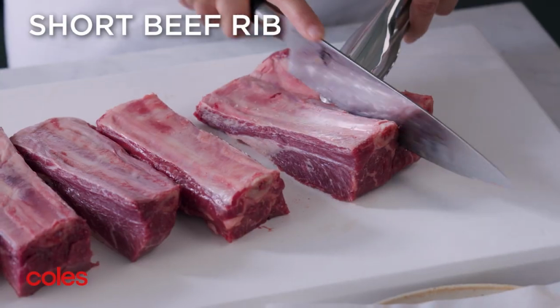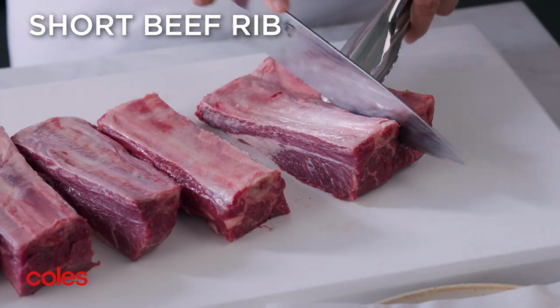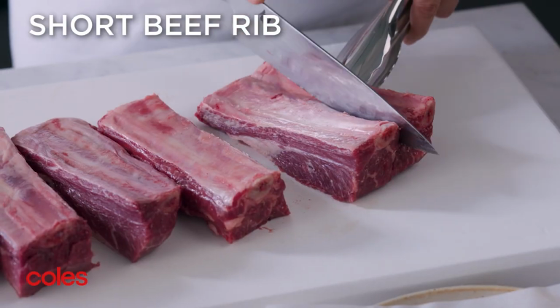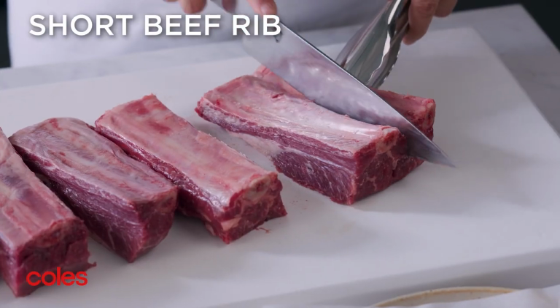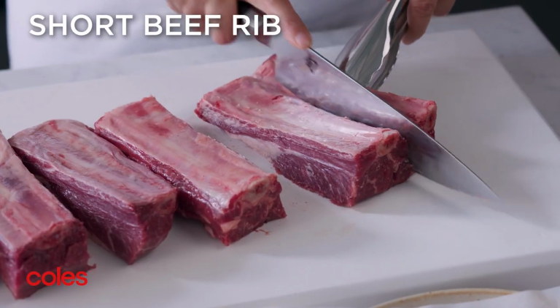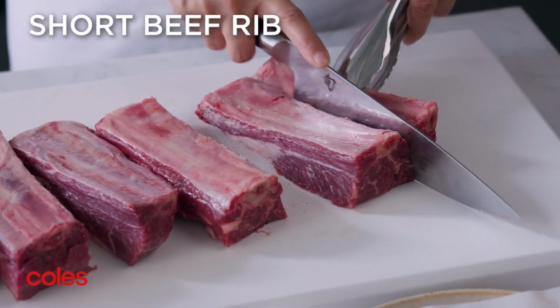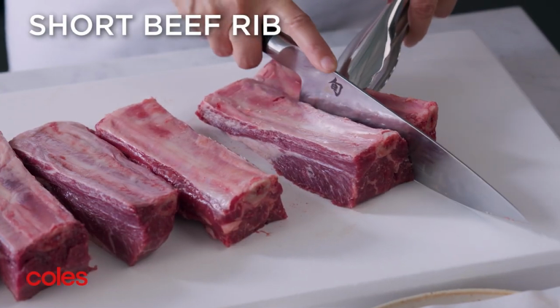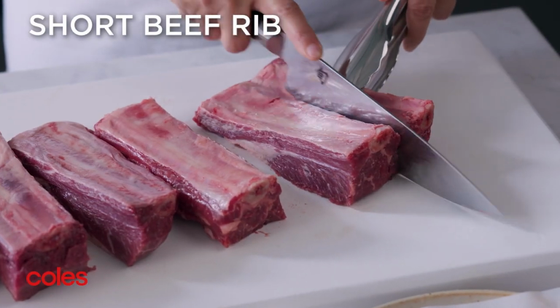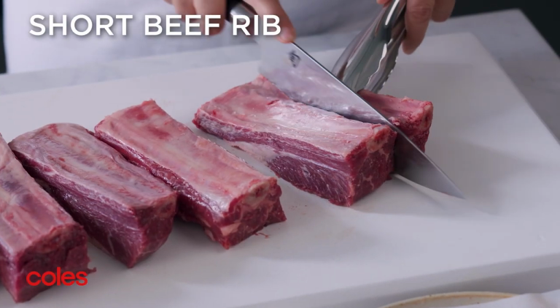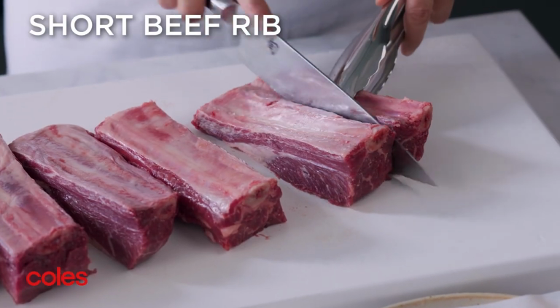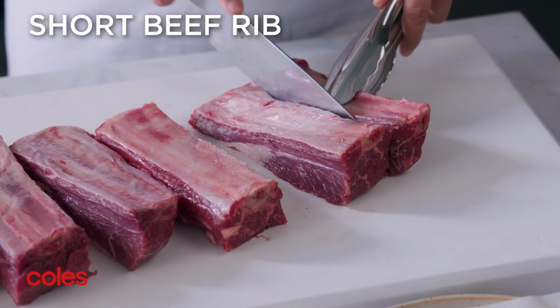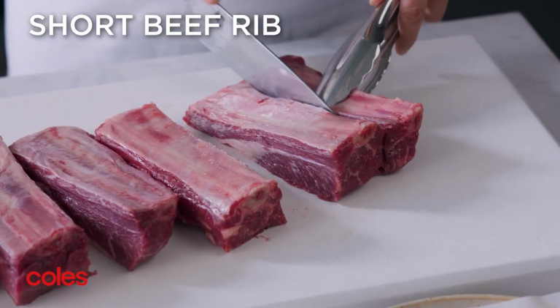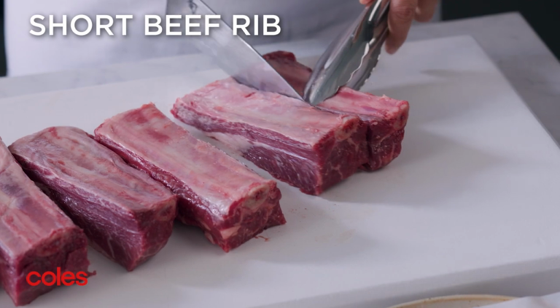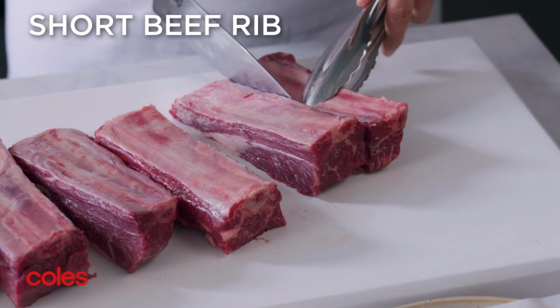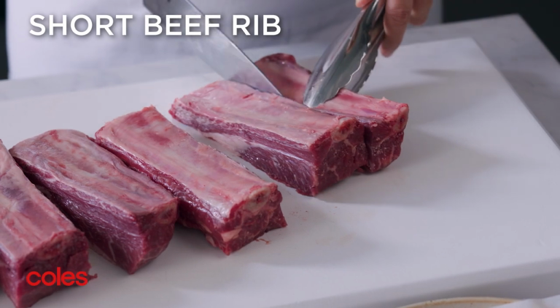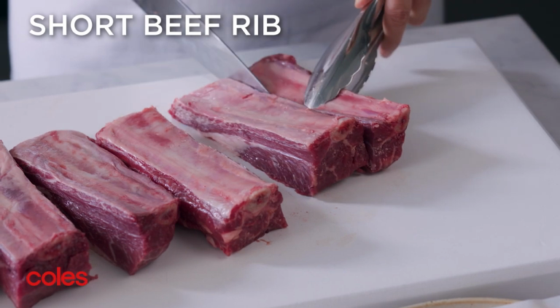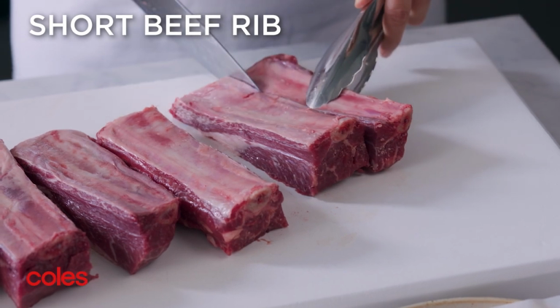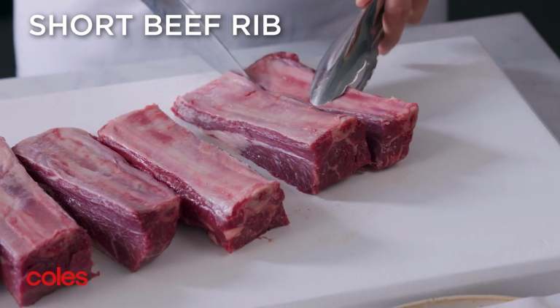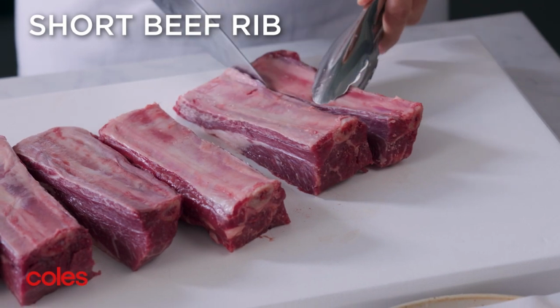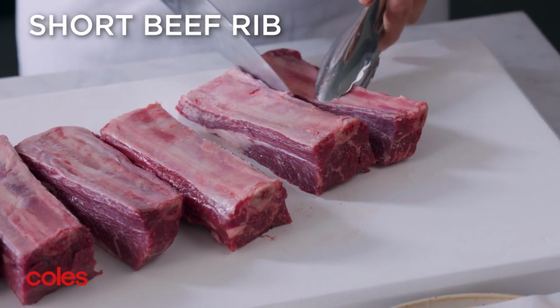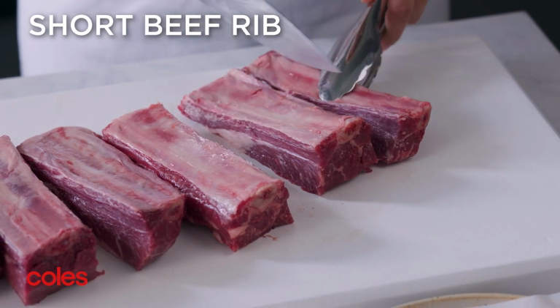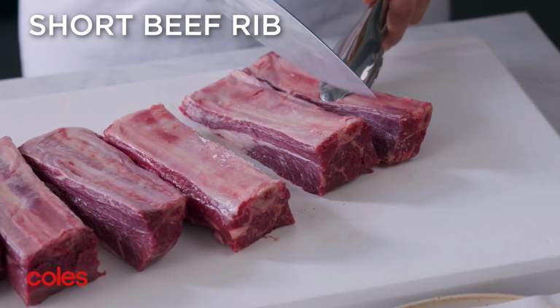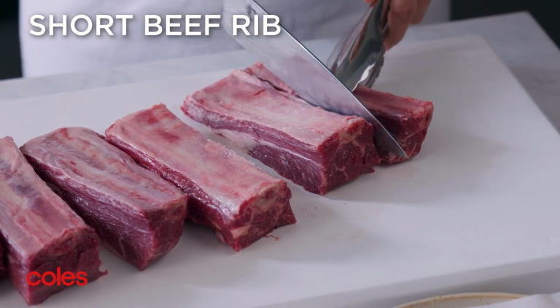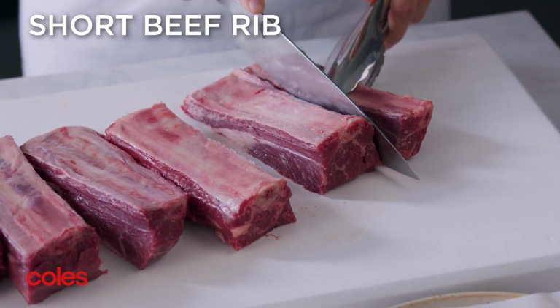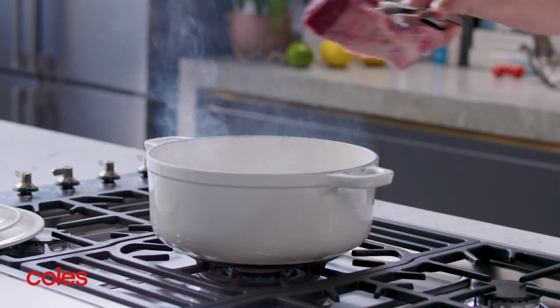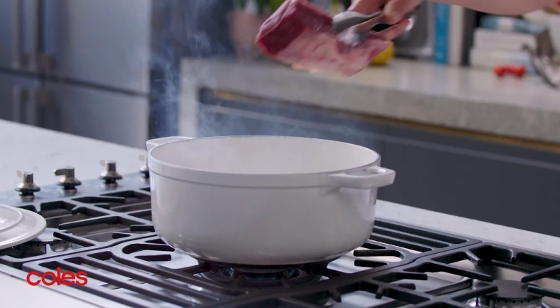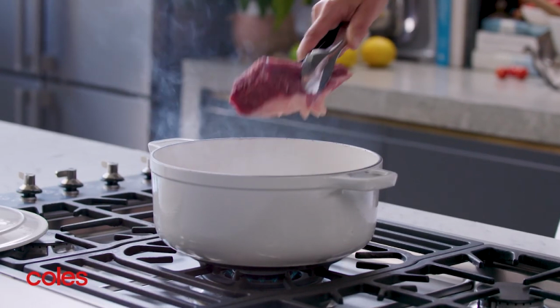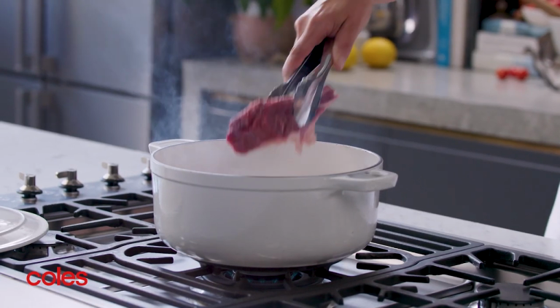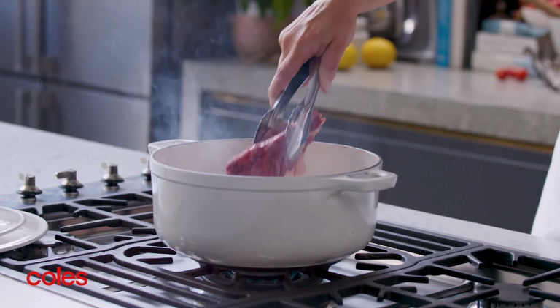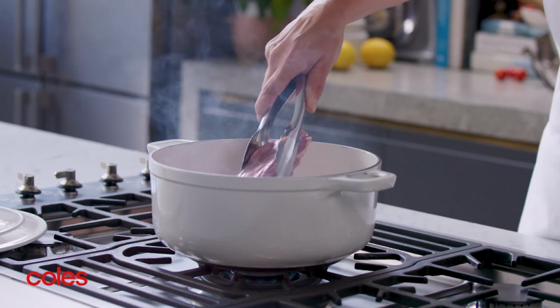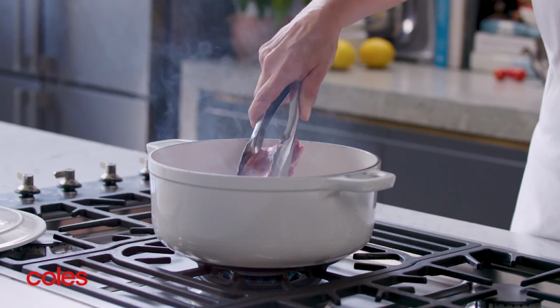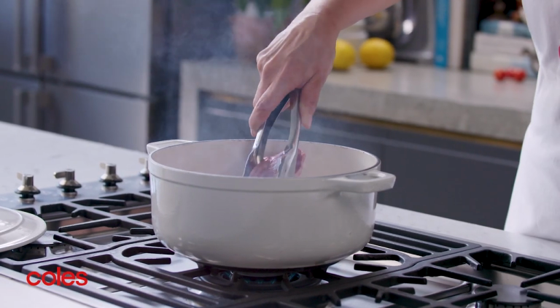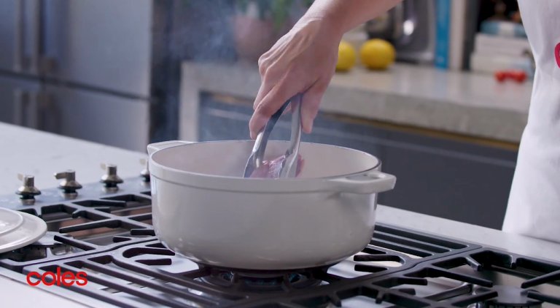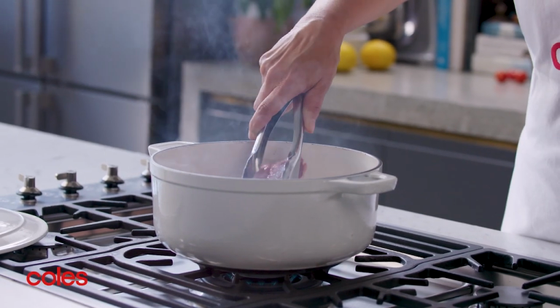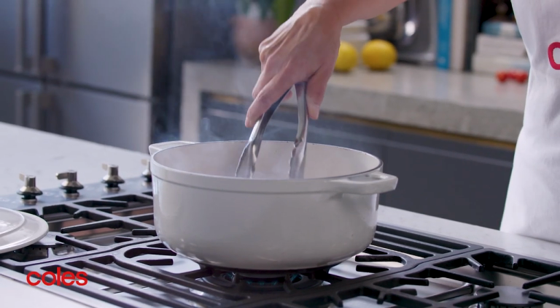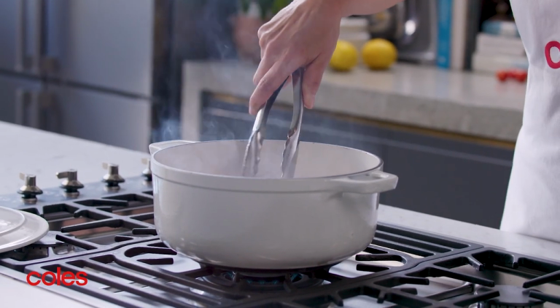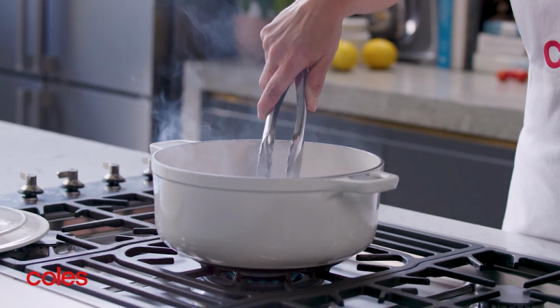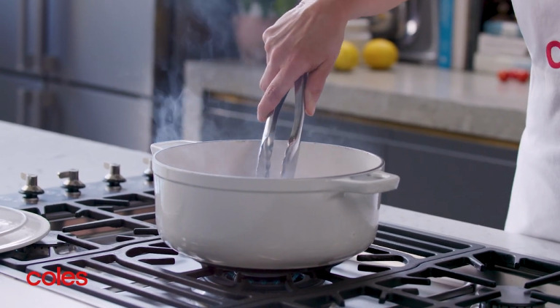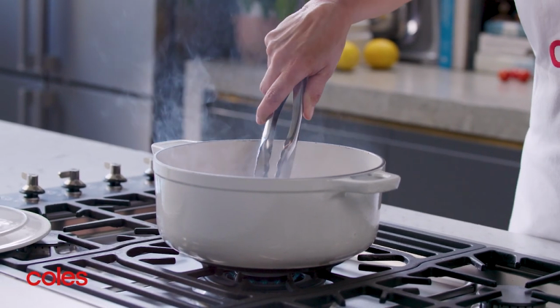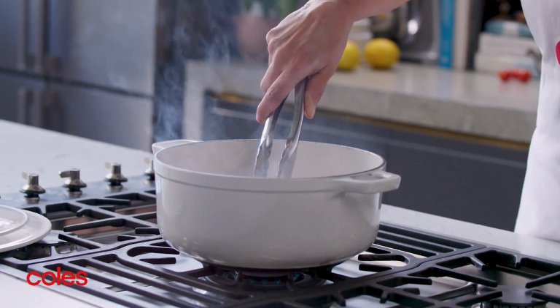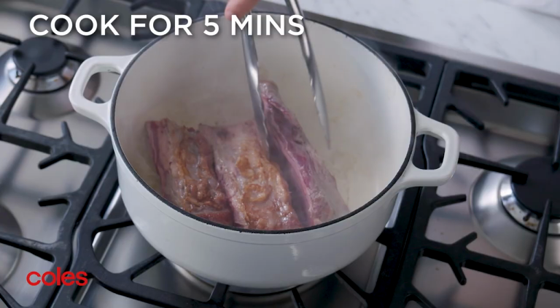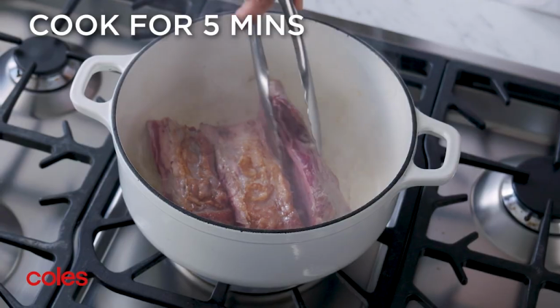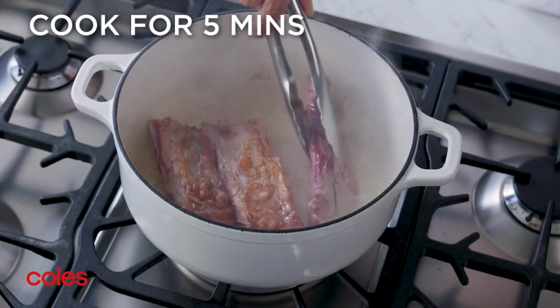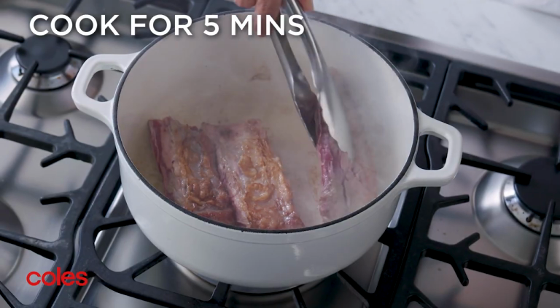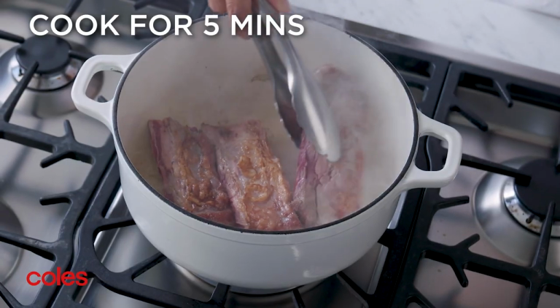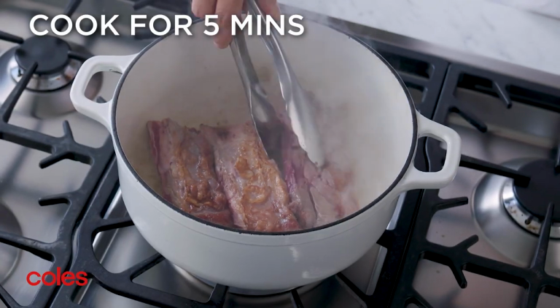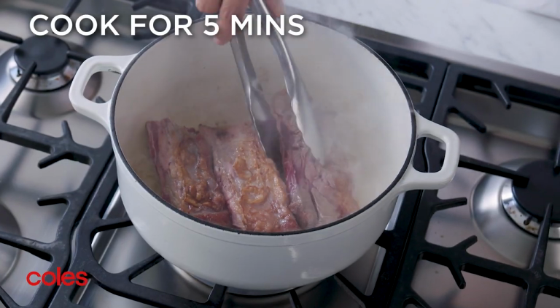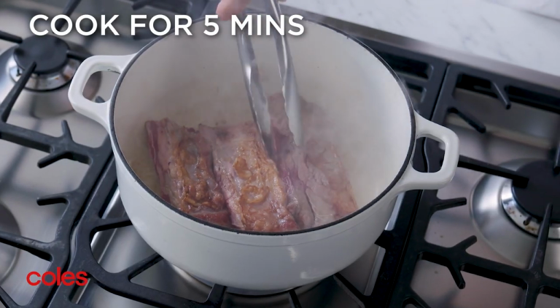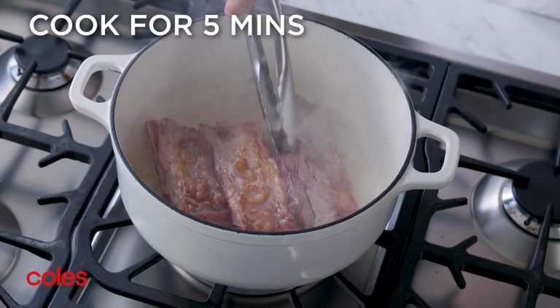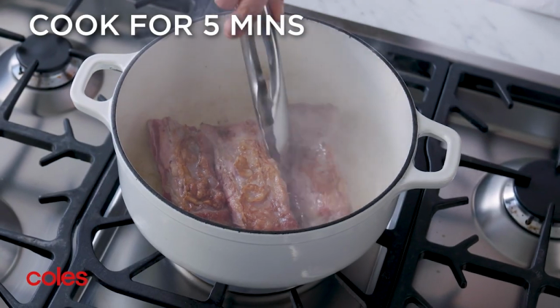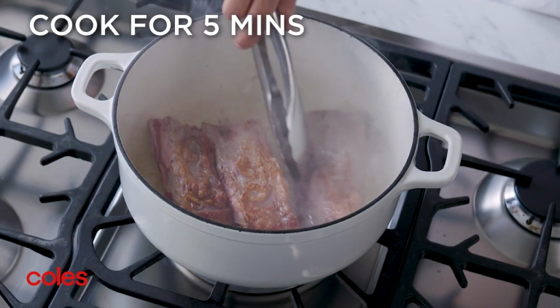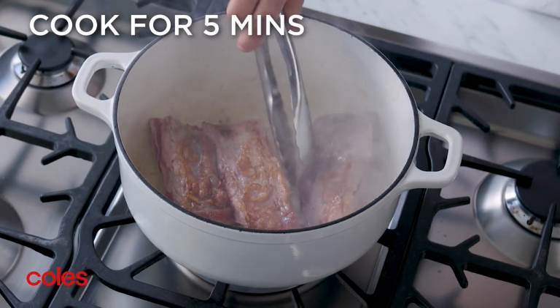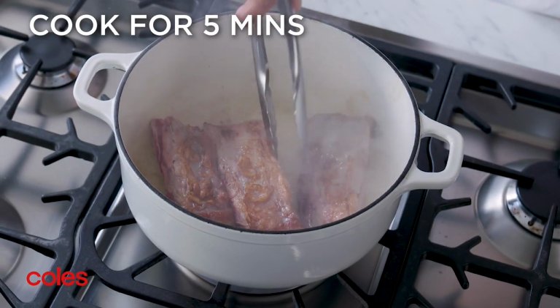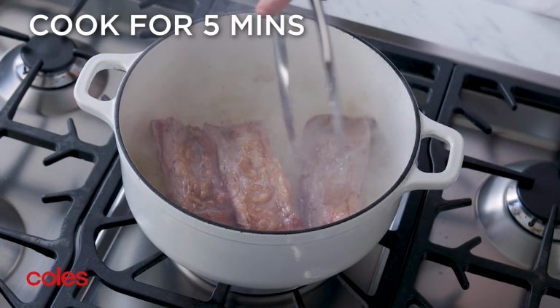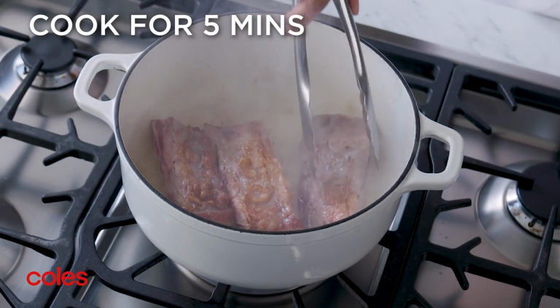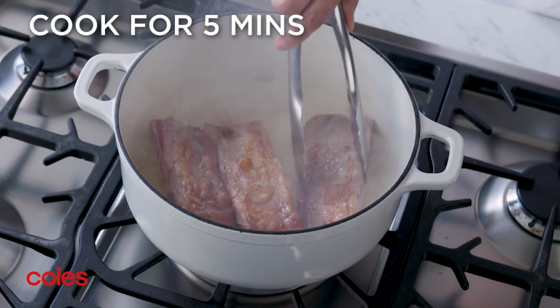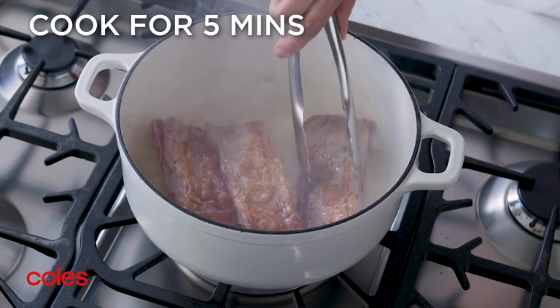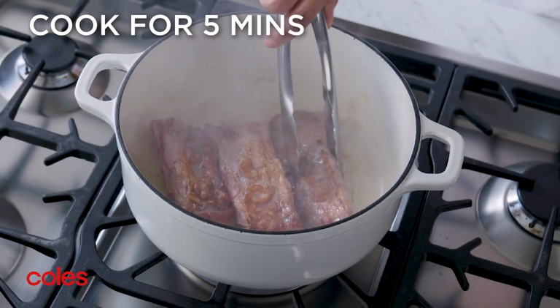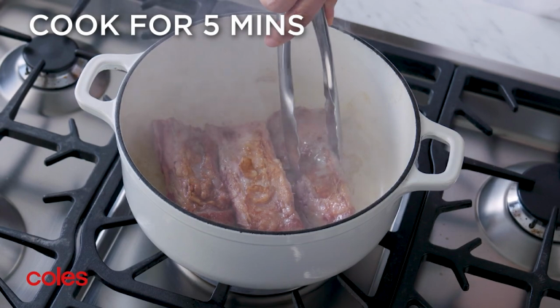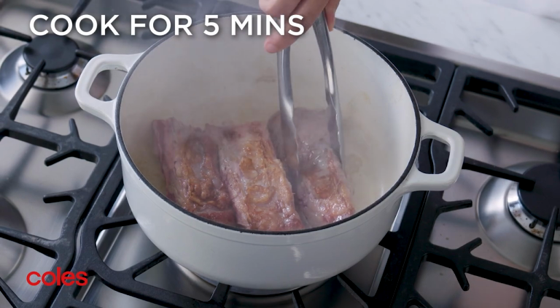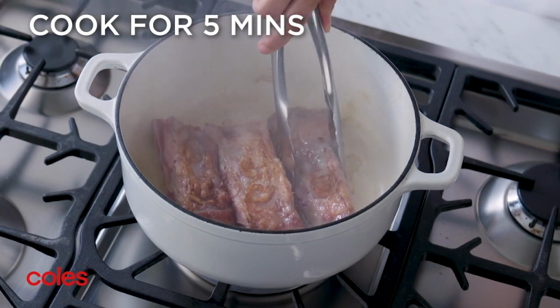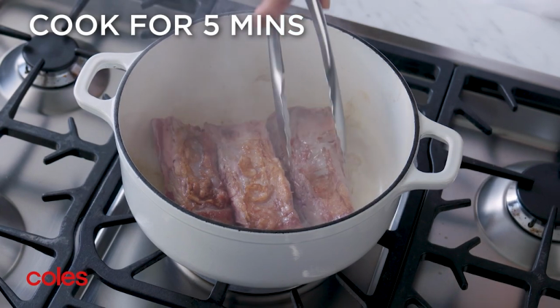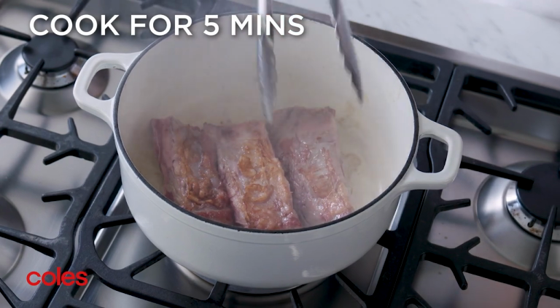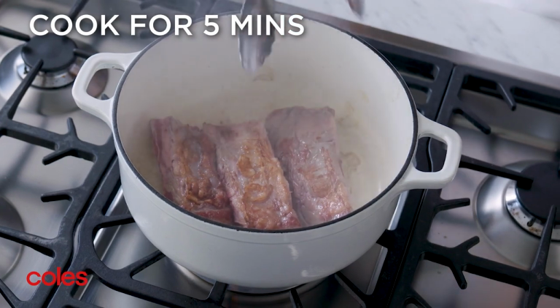To get started, cook the beef in two batches in a large casserole pan, turning for five minutes or until browned all over.